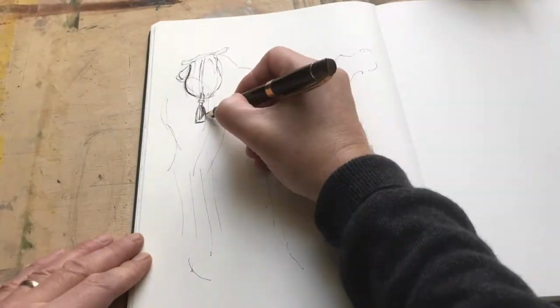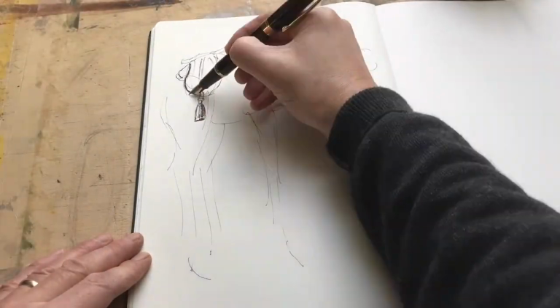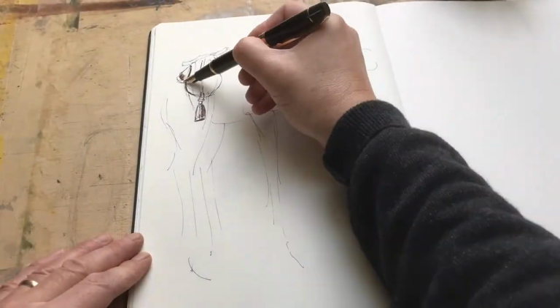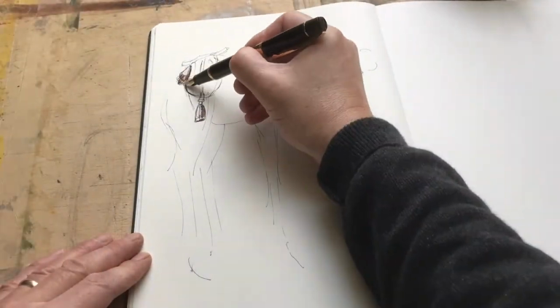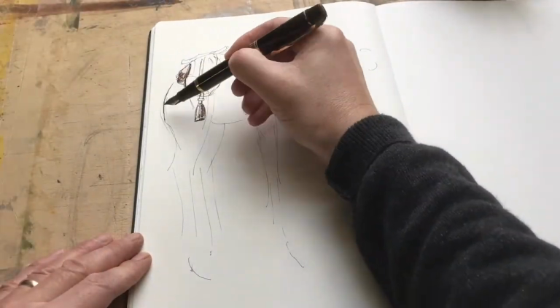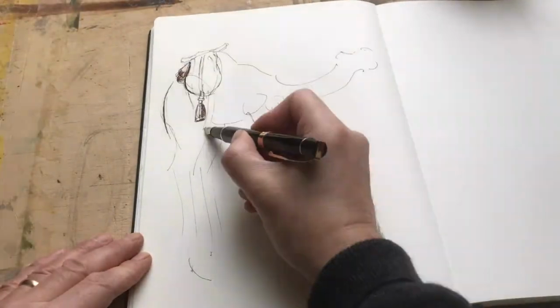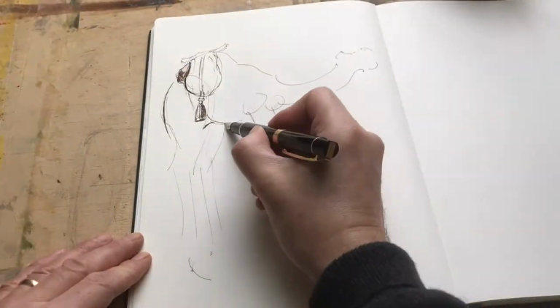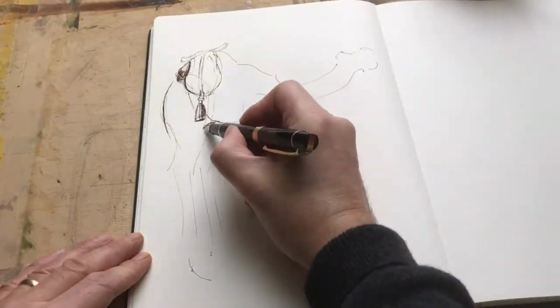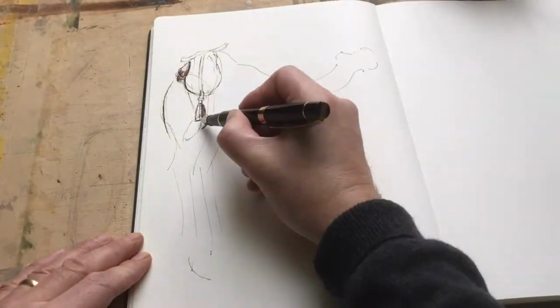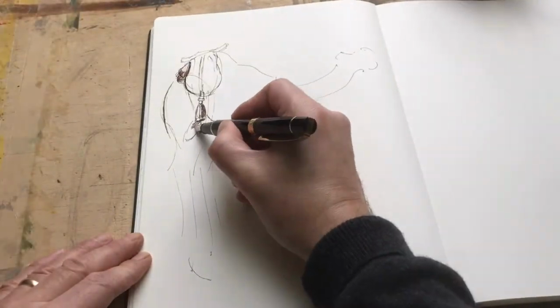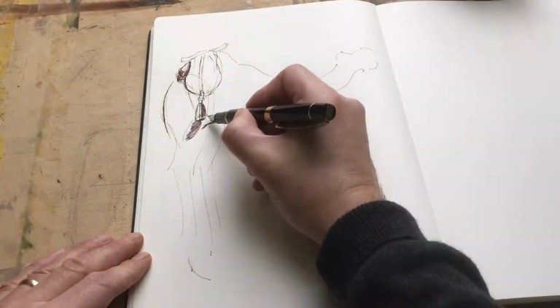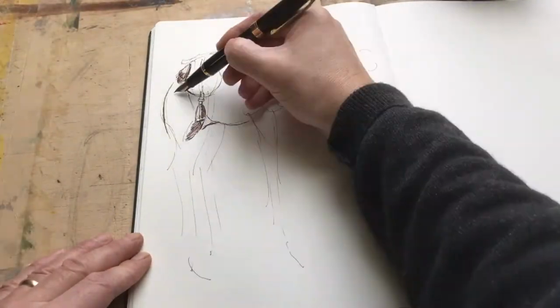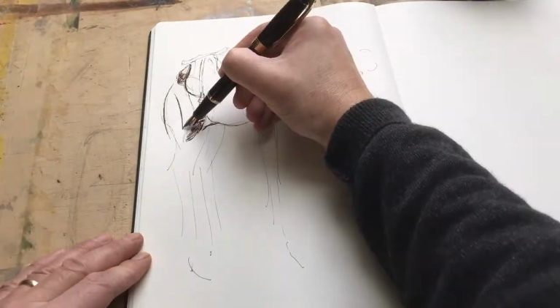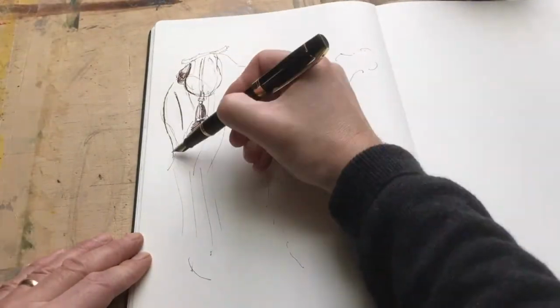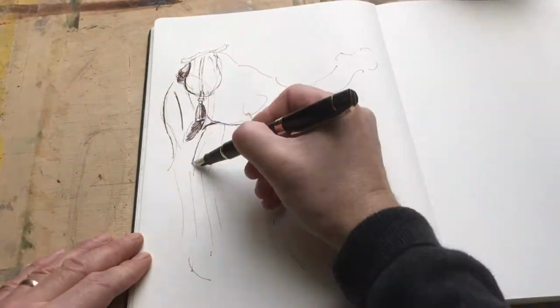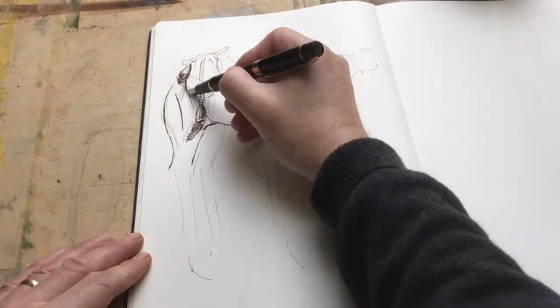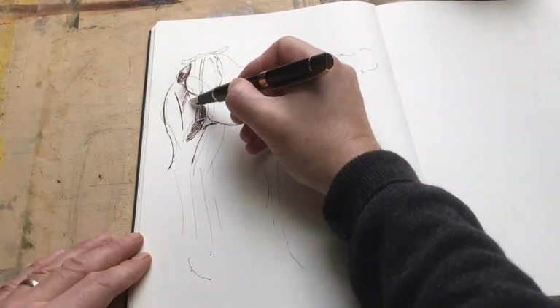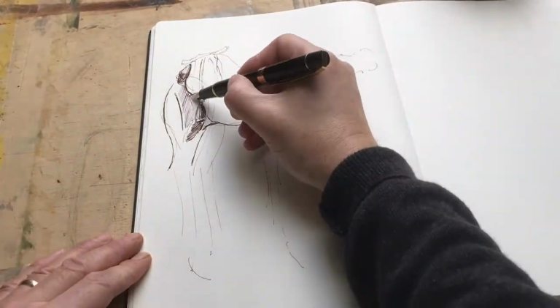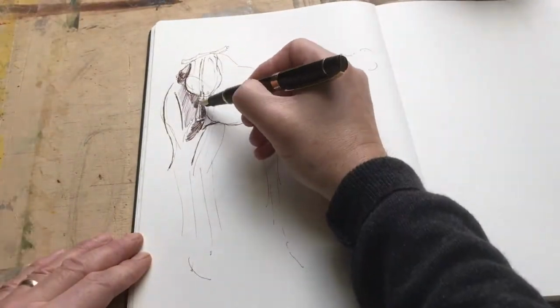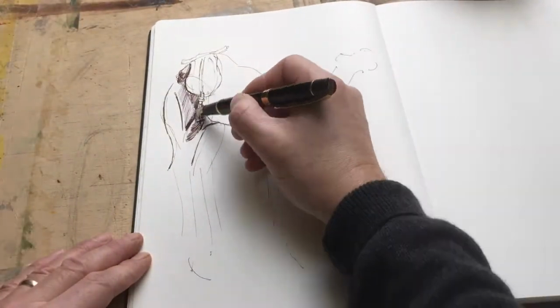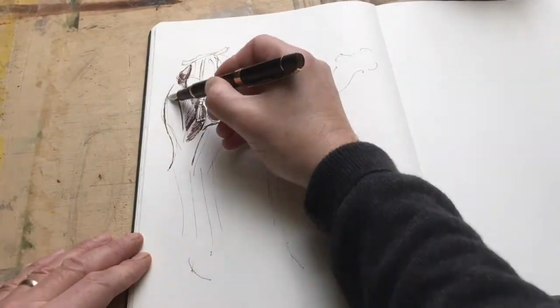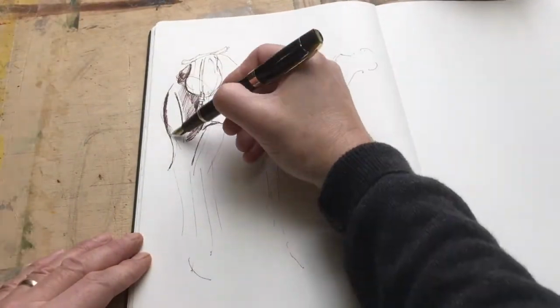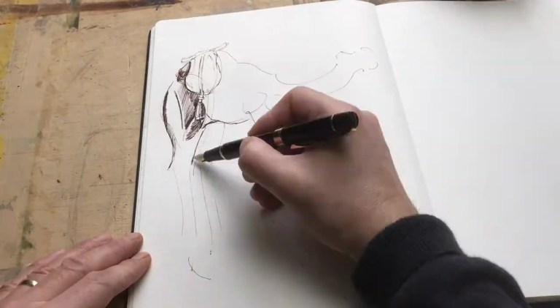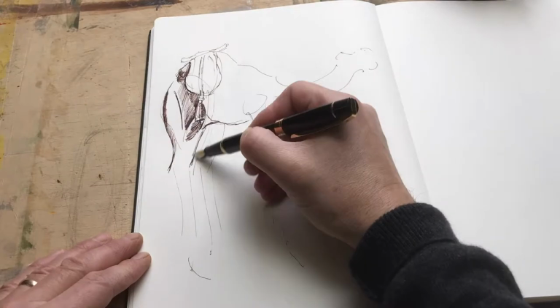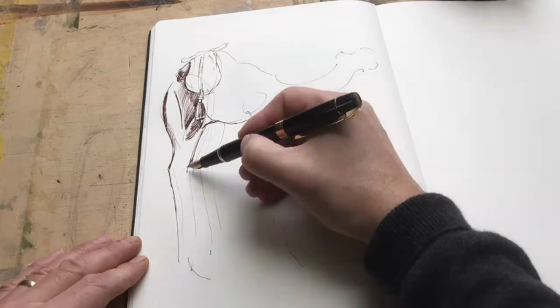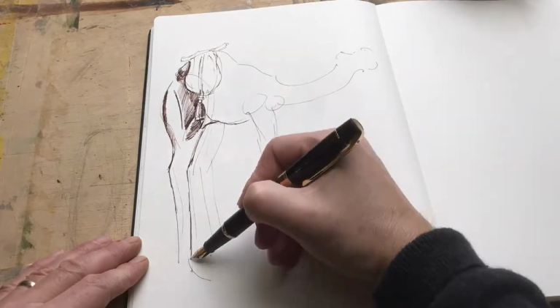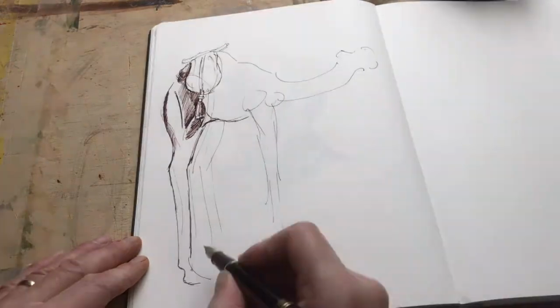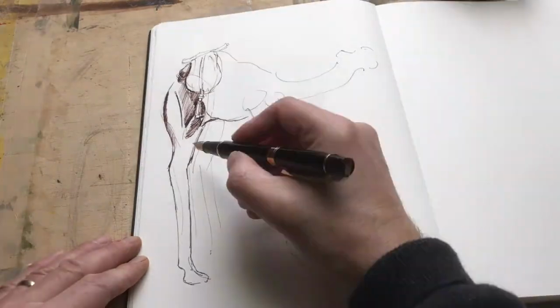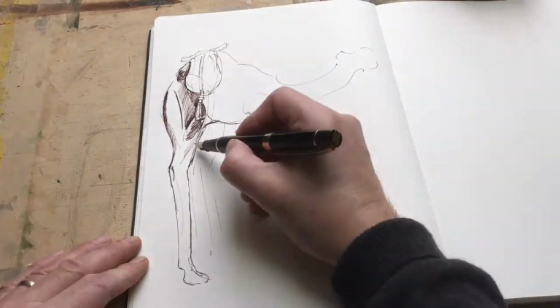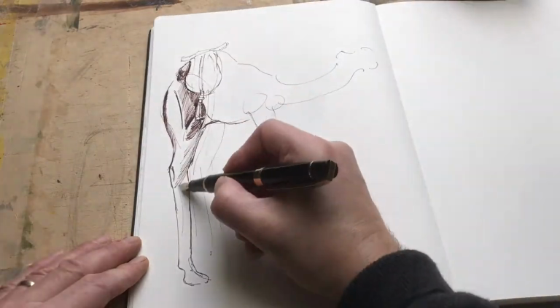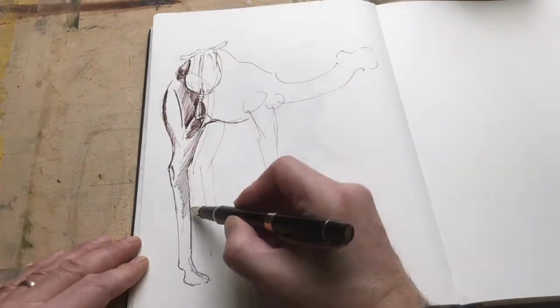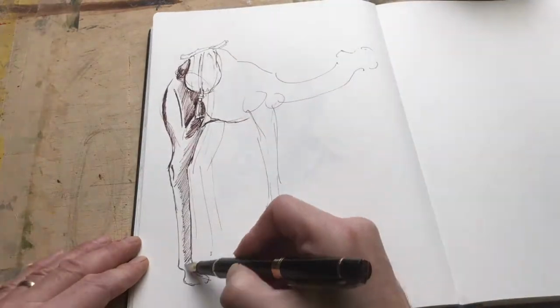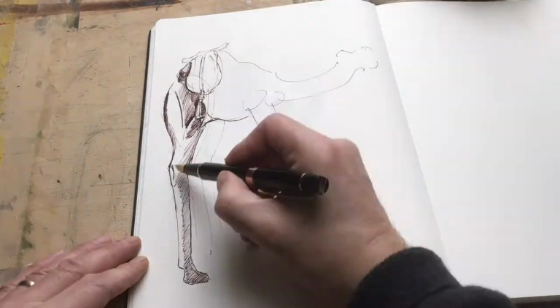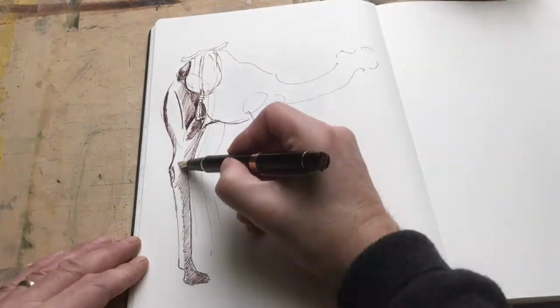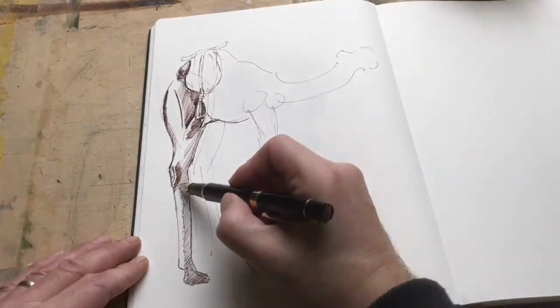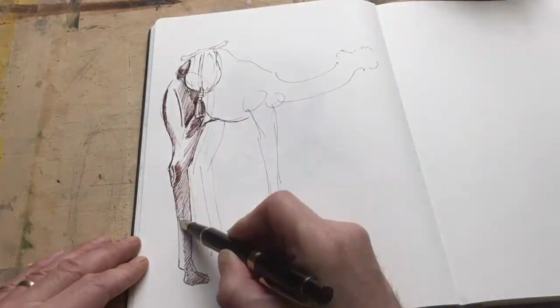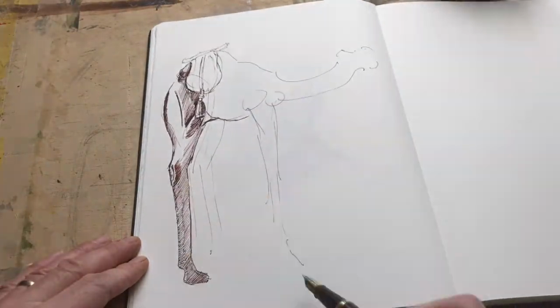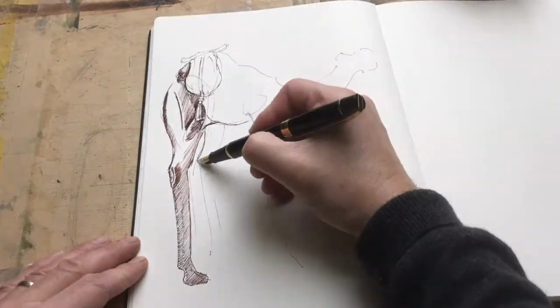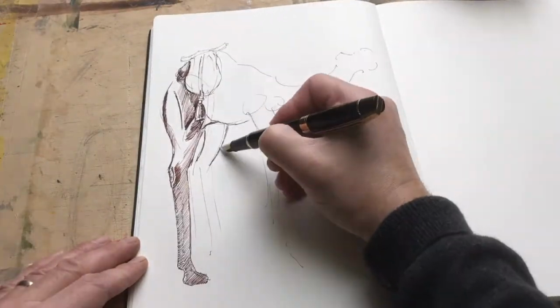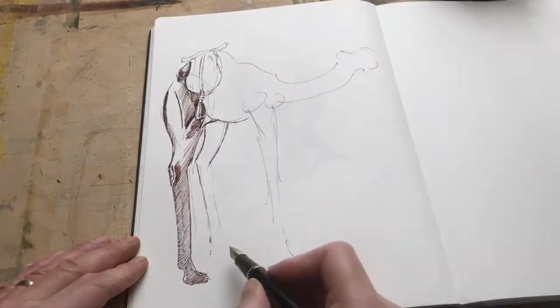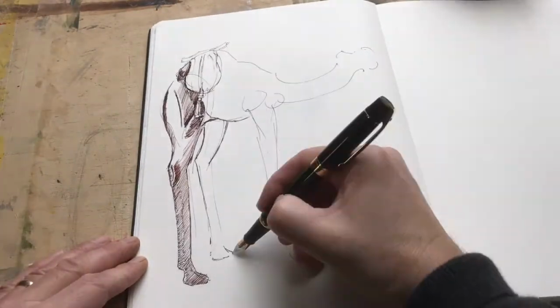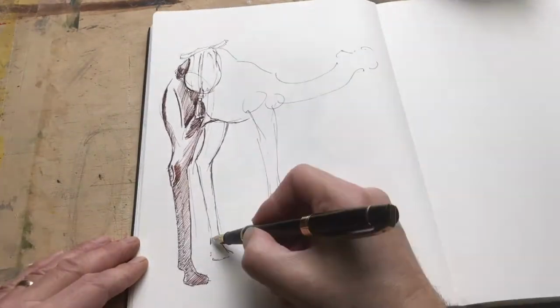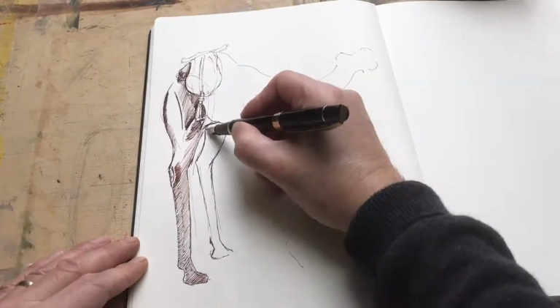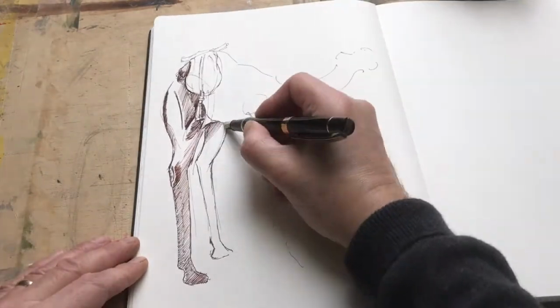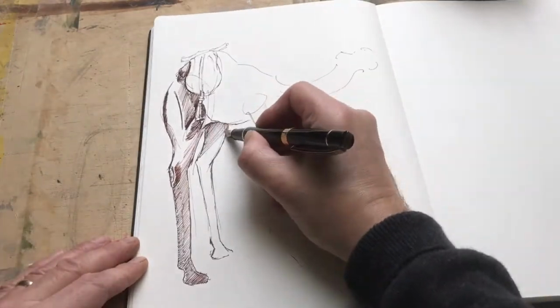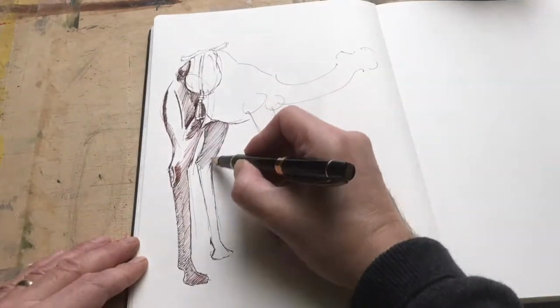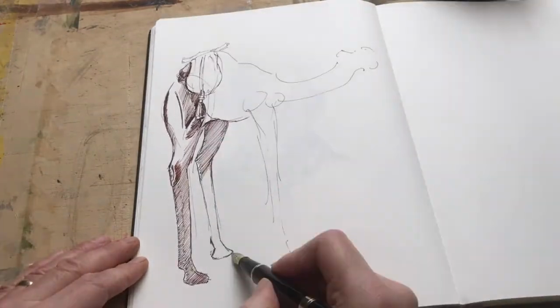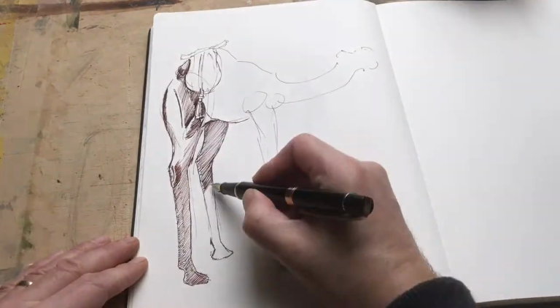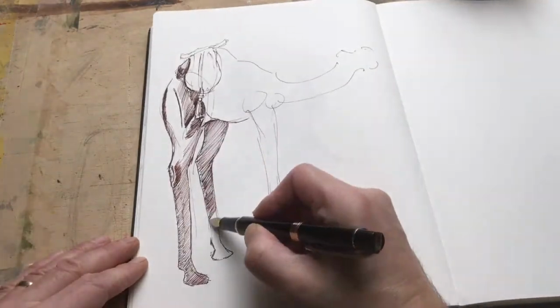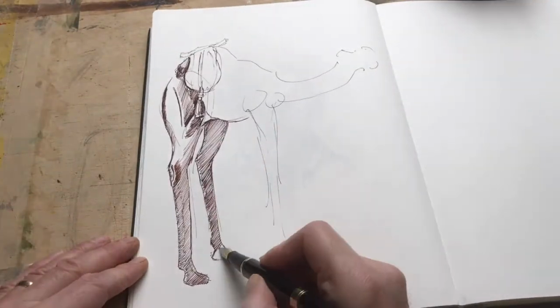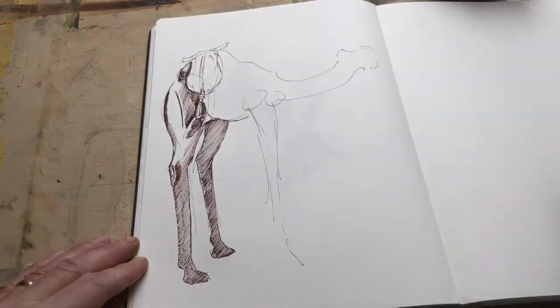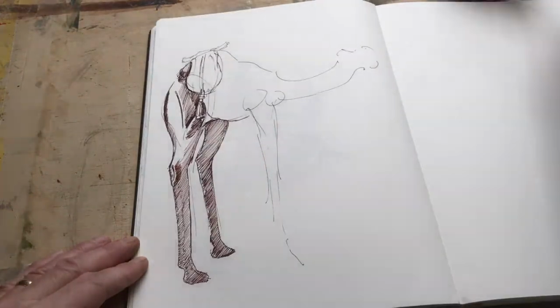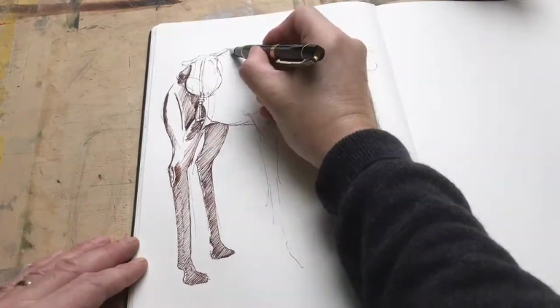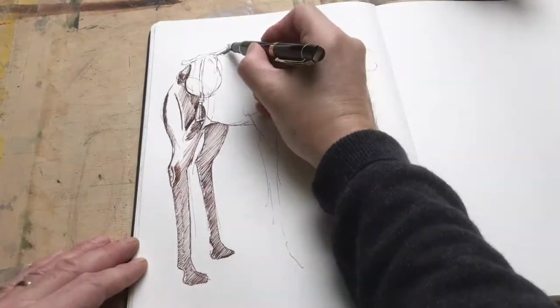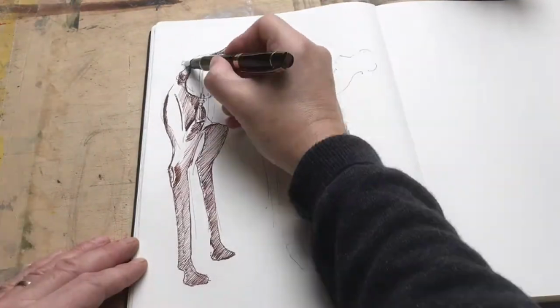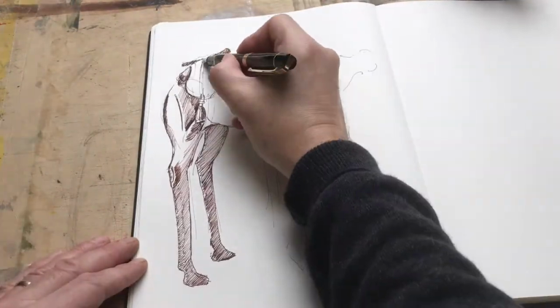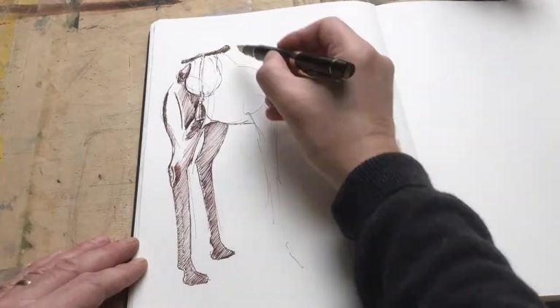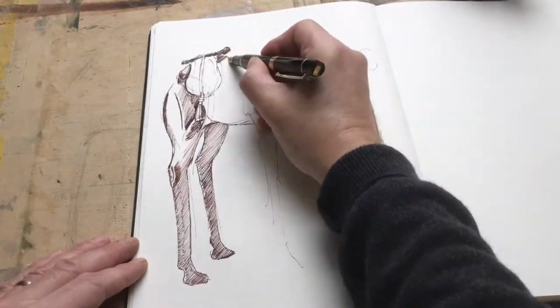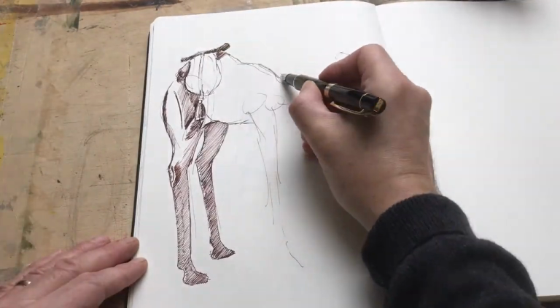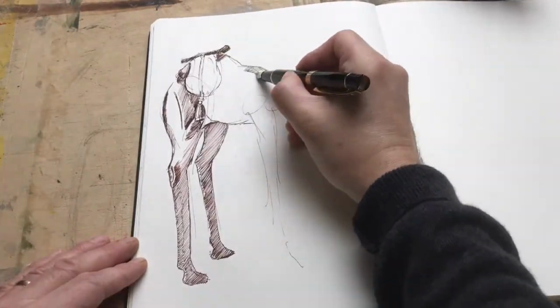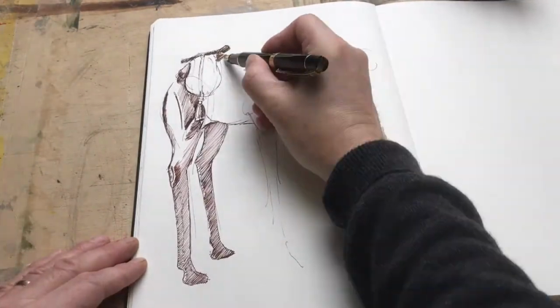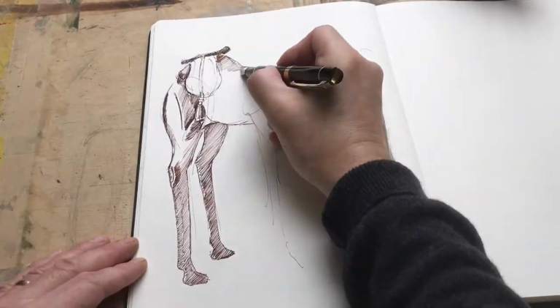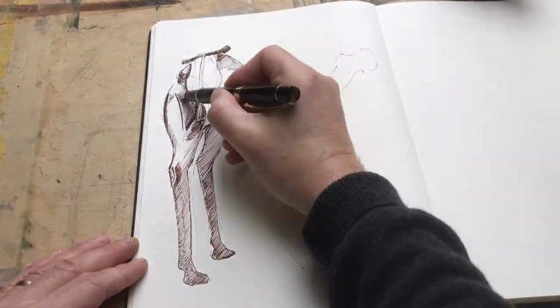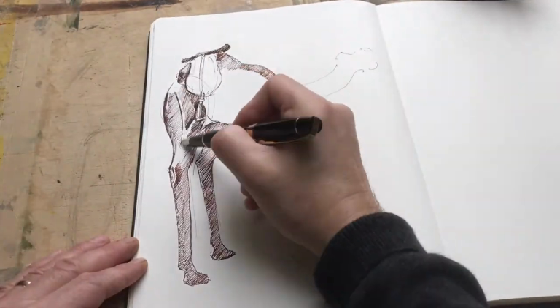After quickly outlining the basic shape of the camel using just a fountain pen, I then start refining the different elements of the camel's body.